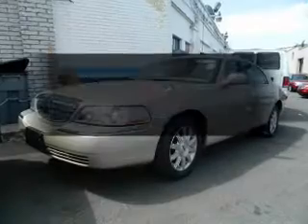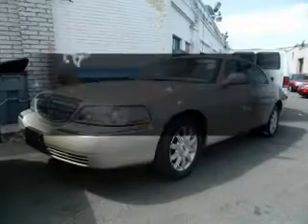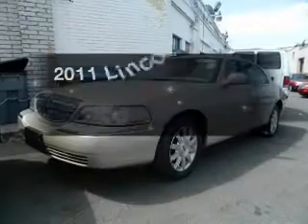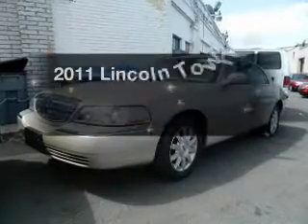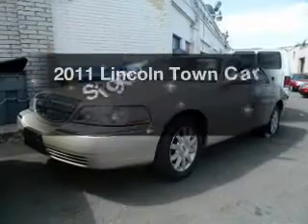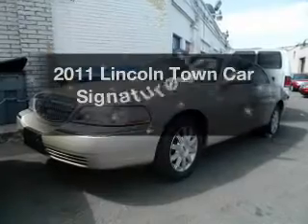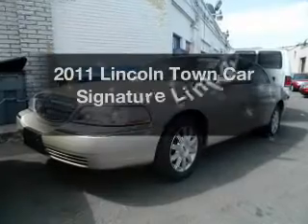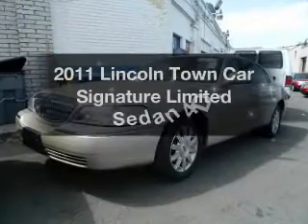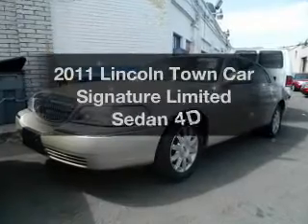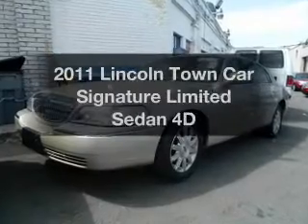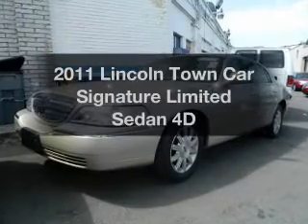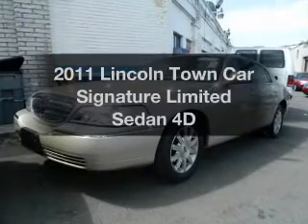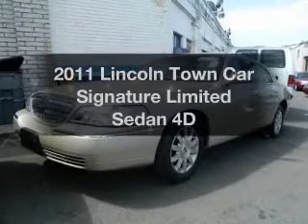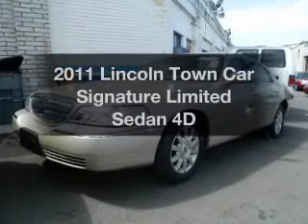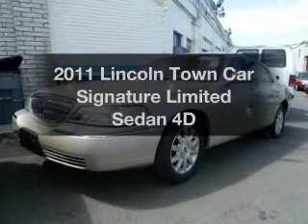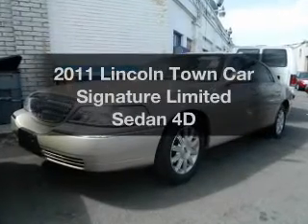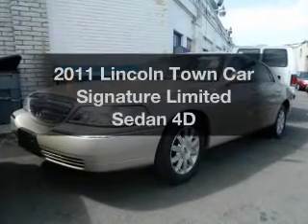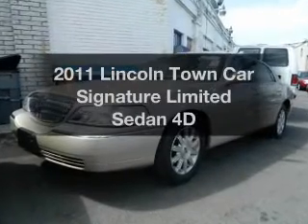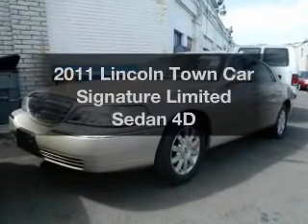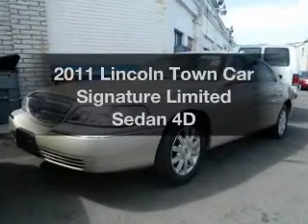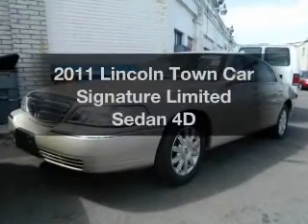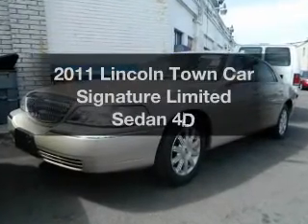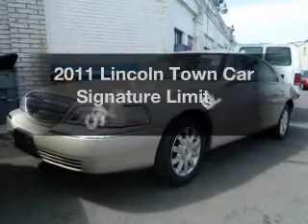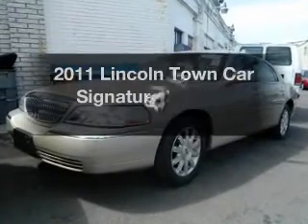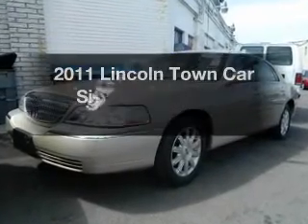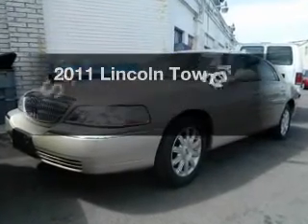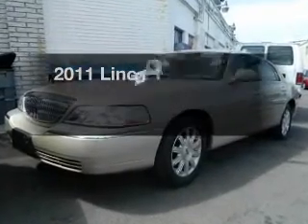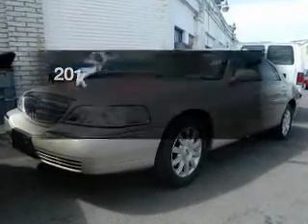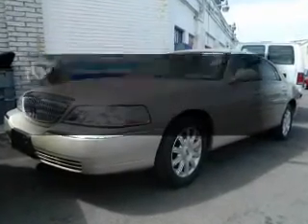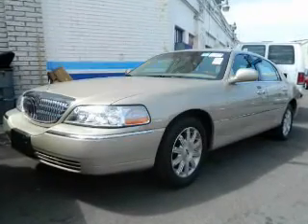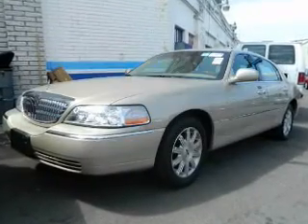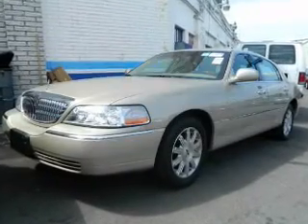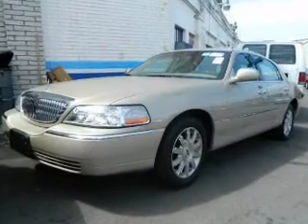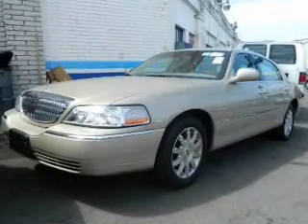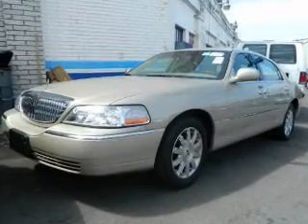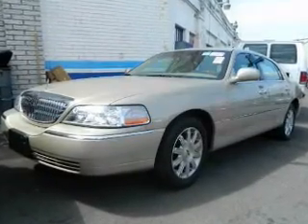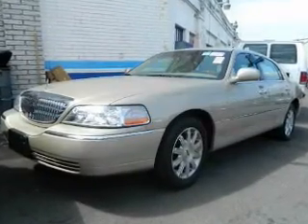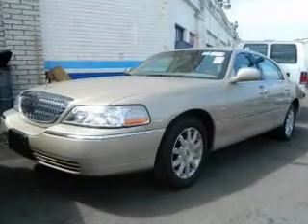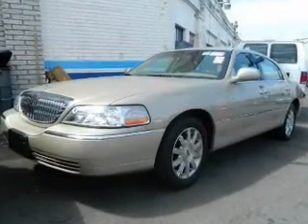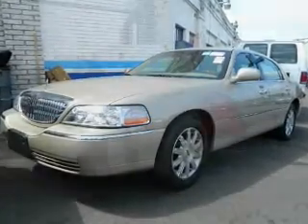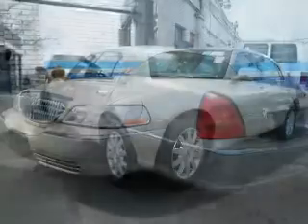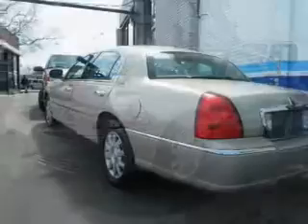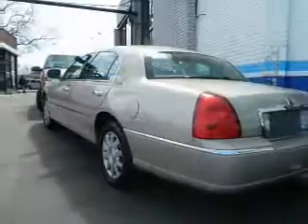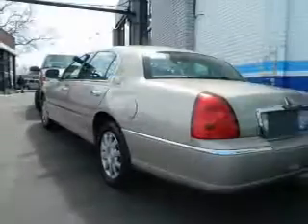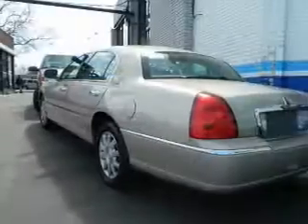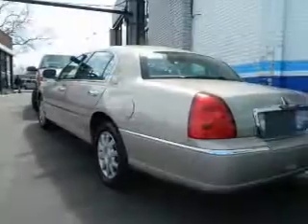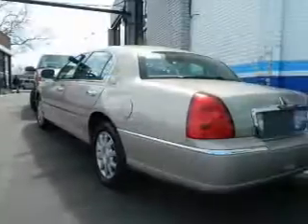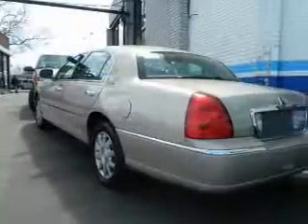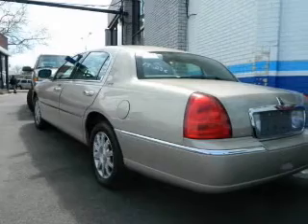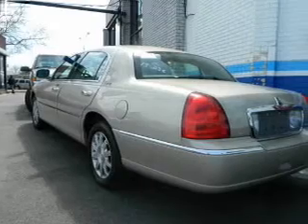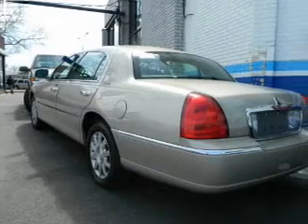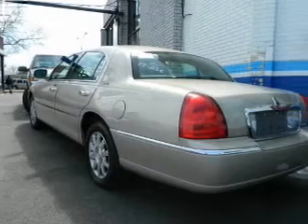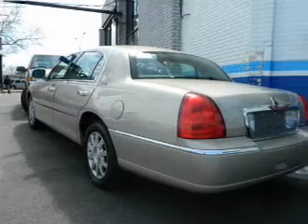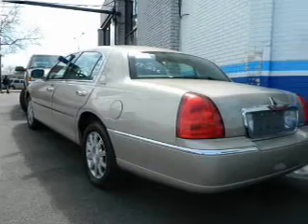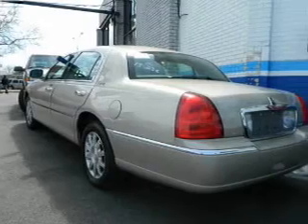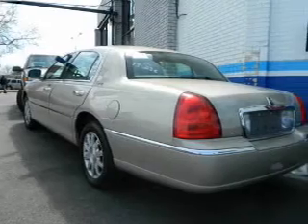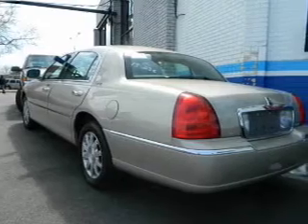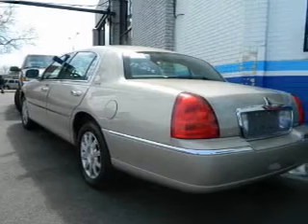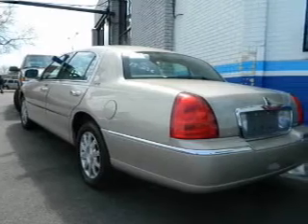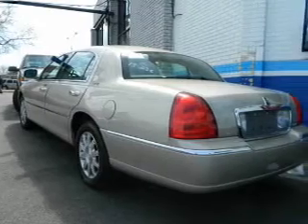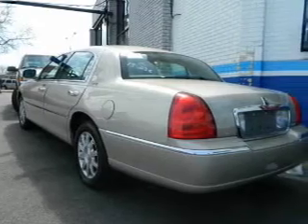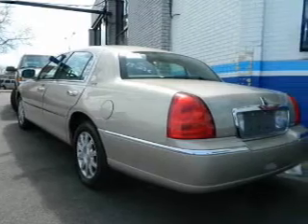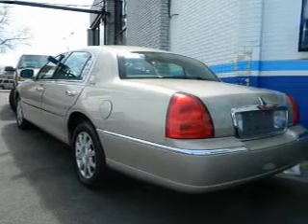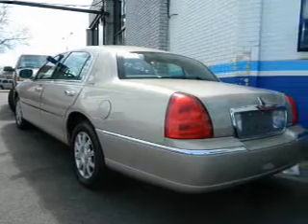Introducing the 2011 Lincoln Town Car. If you're looking for an automobile with great attributes, look no further.